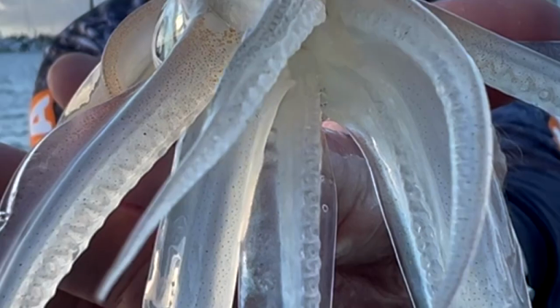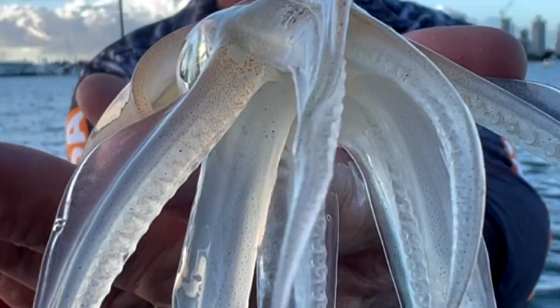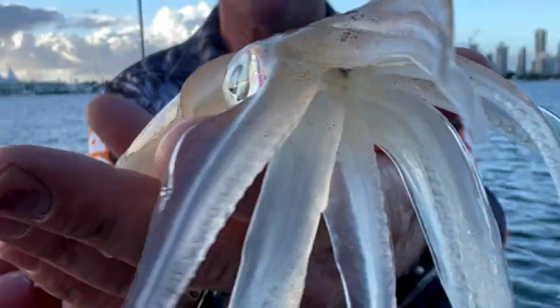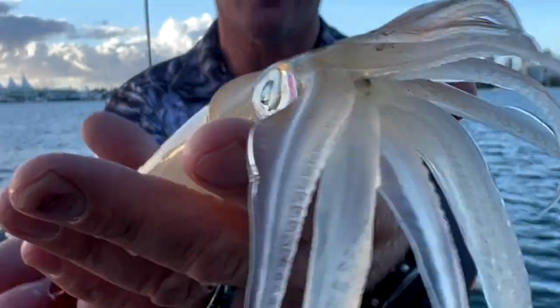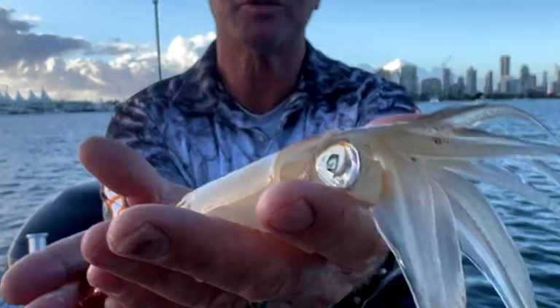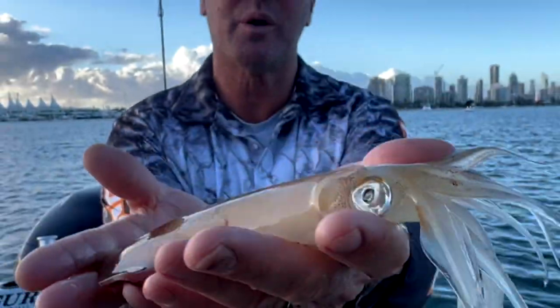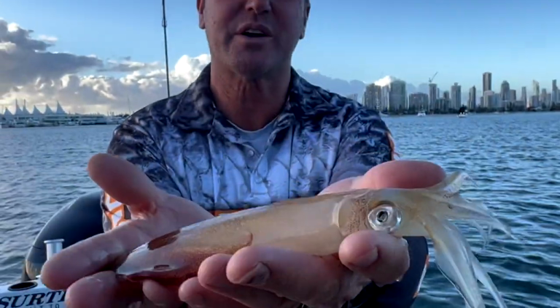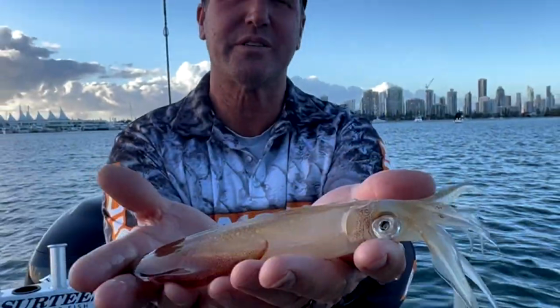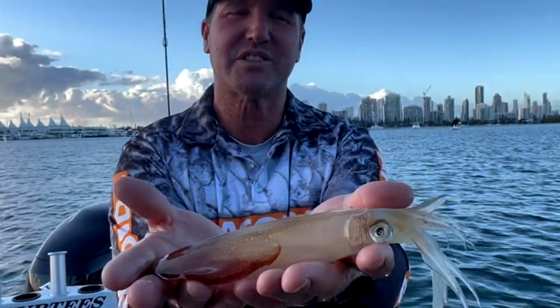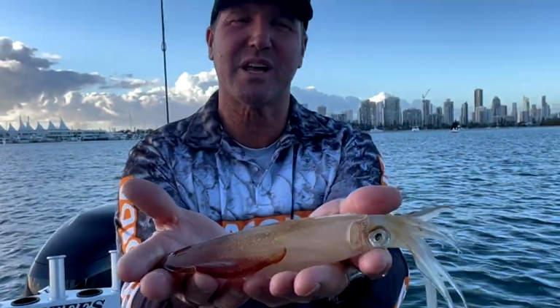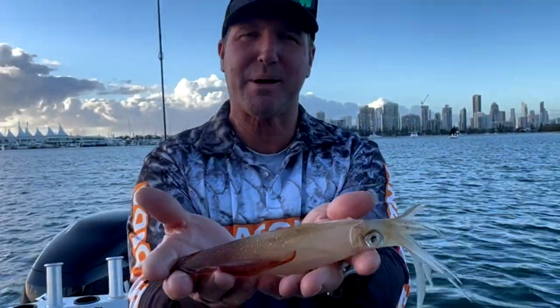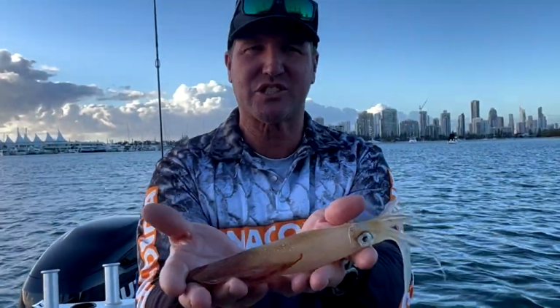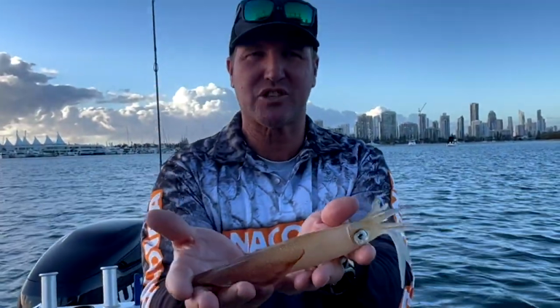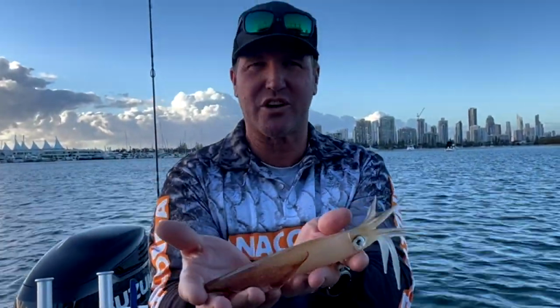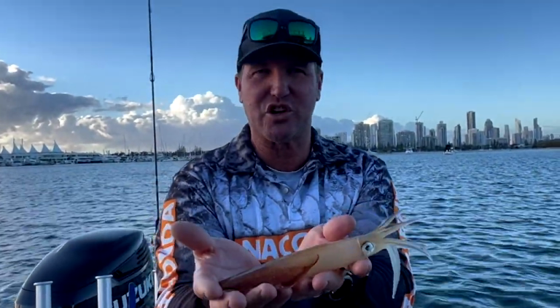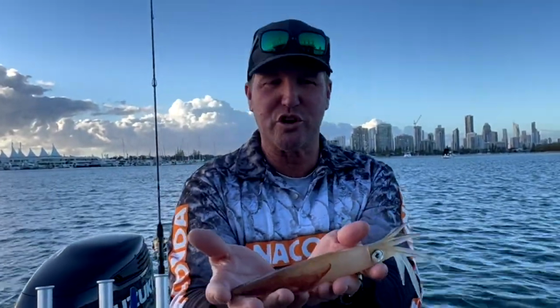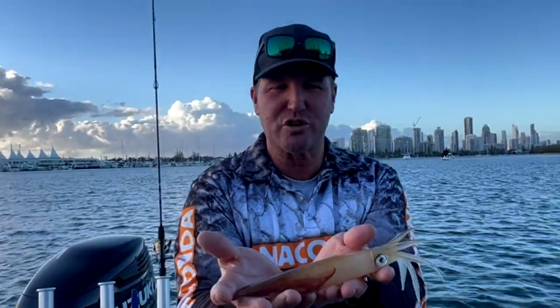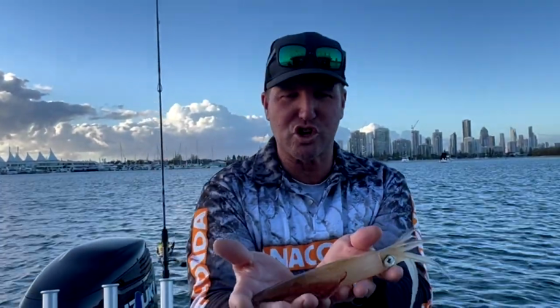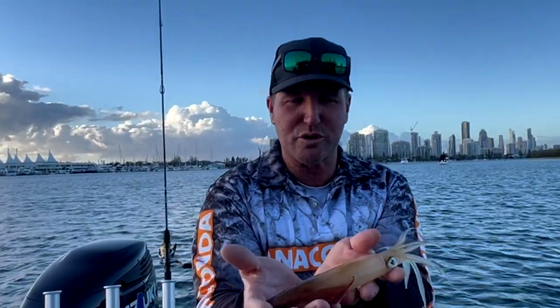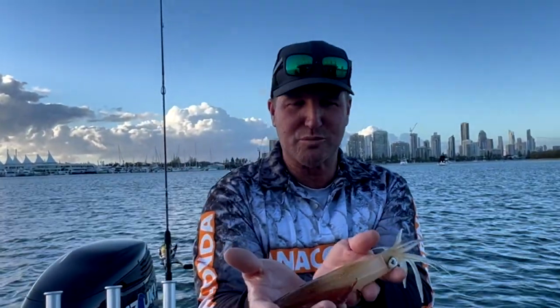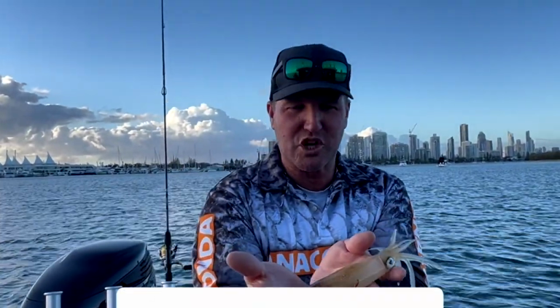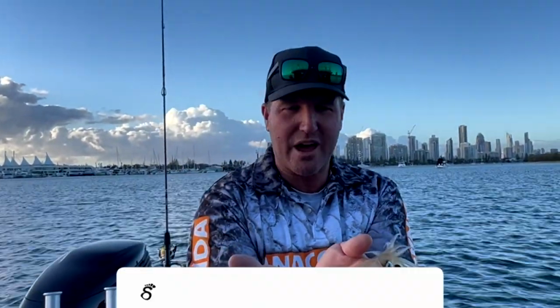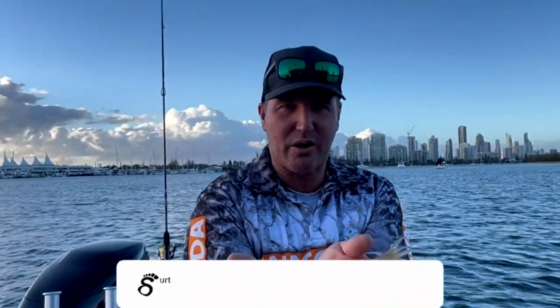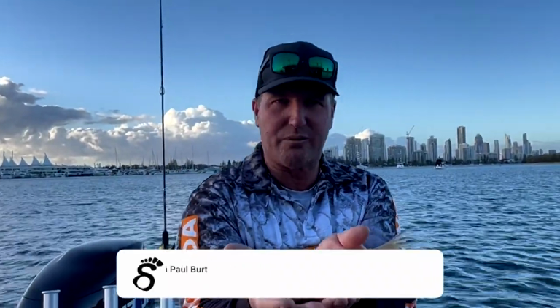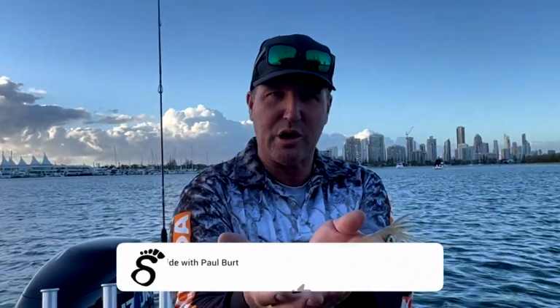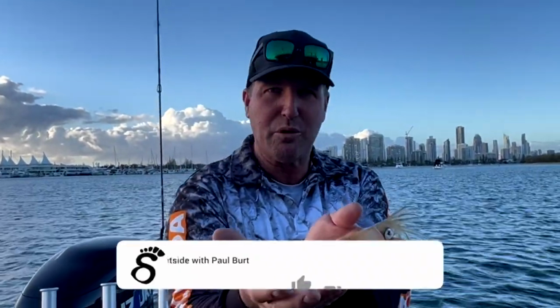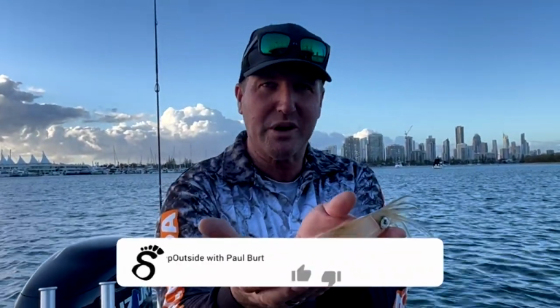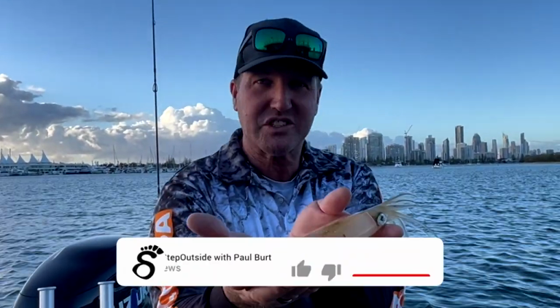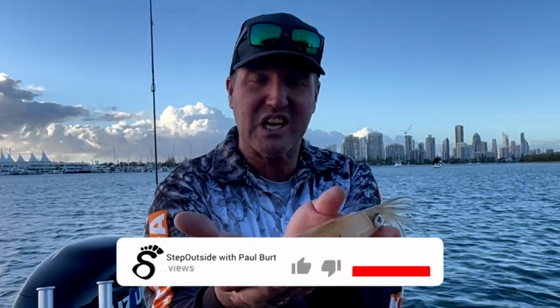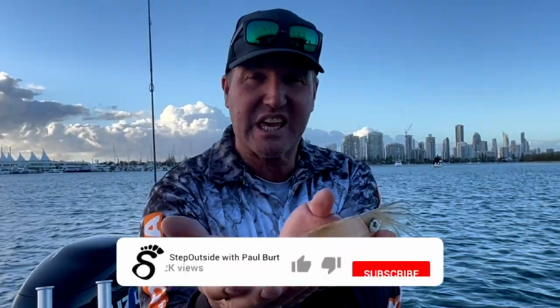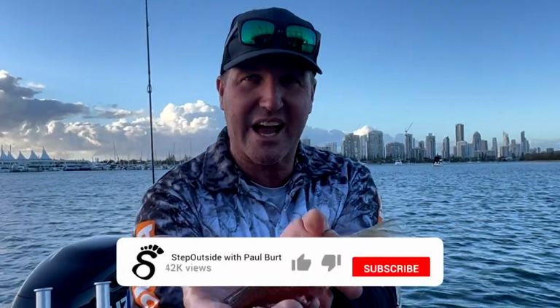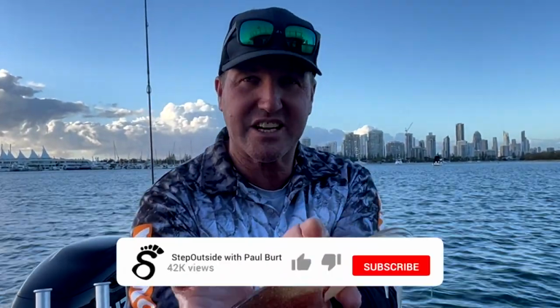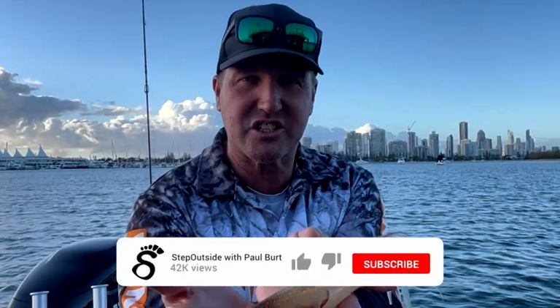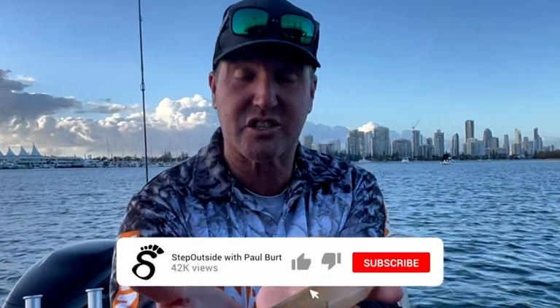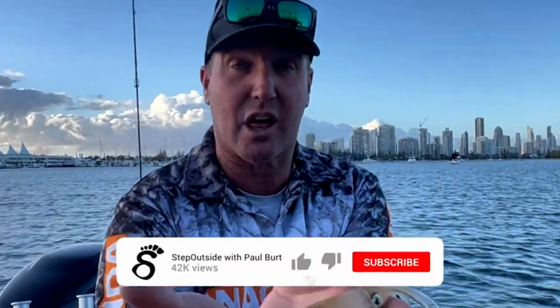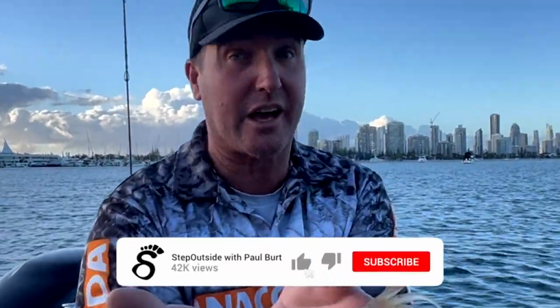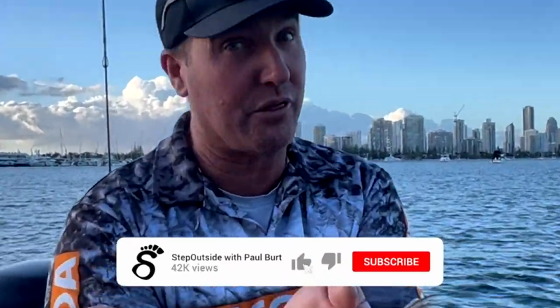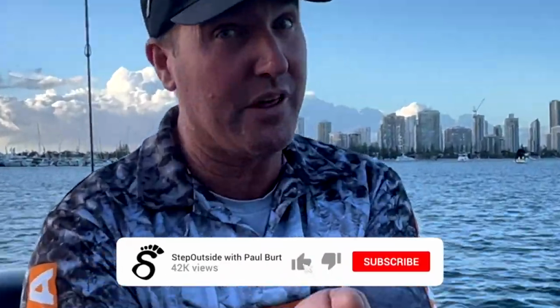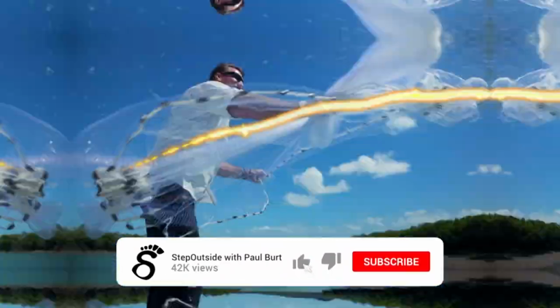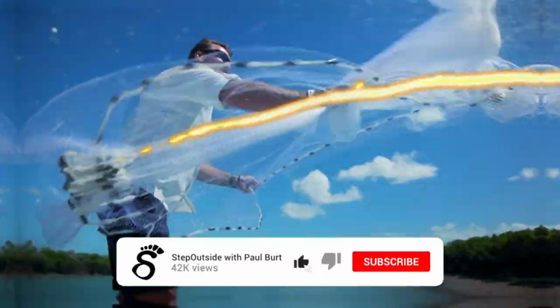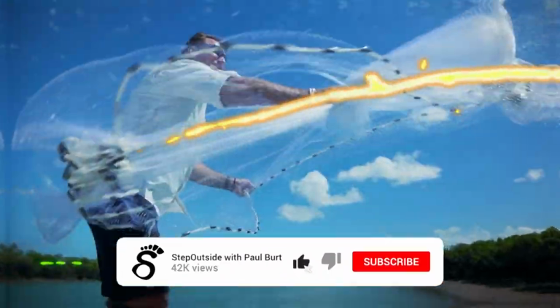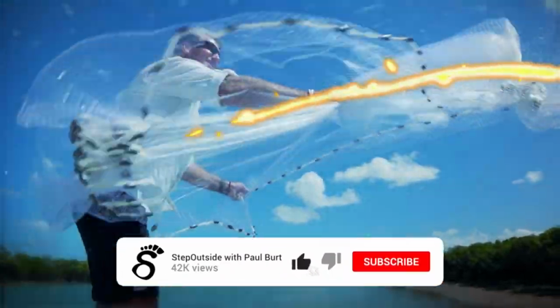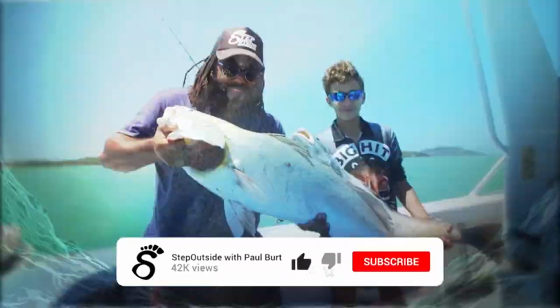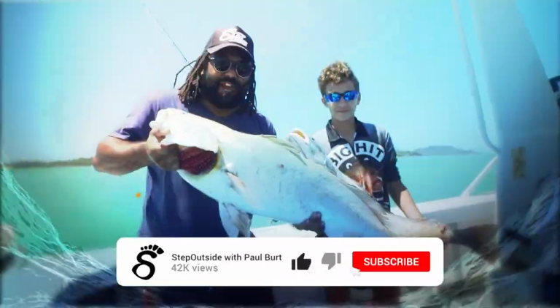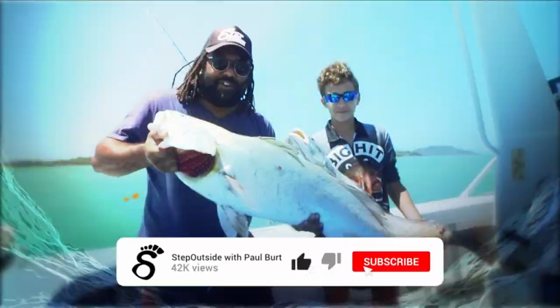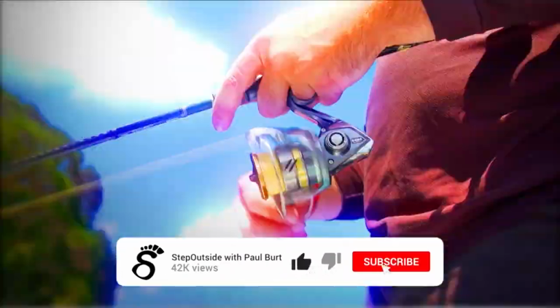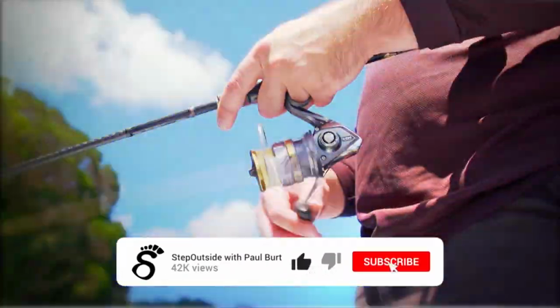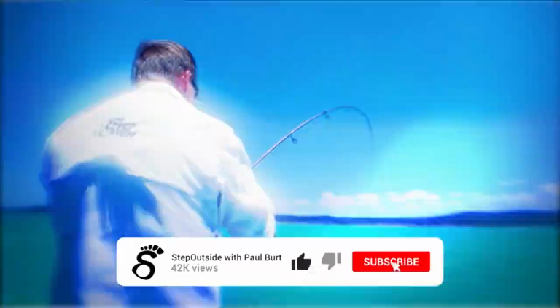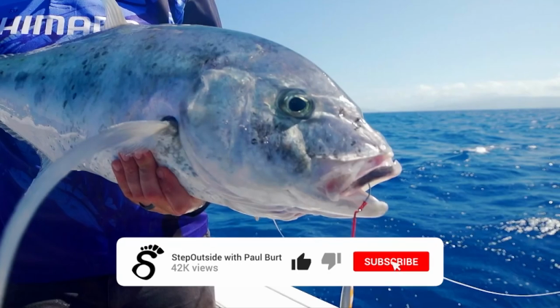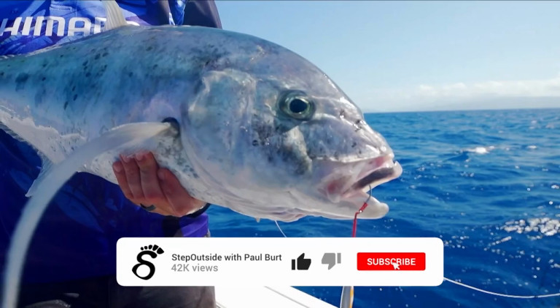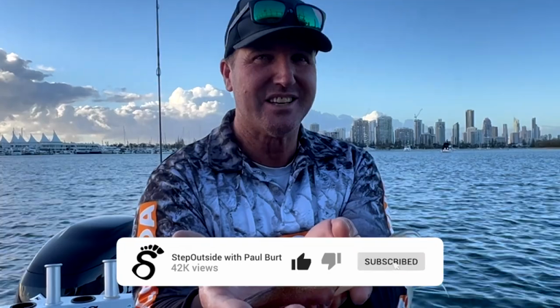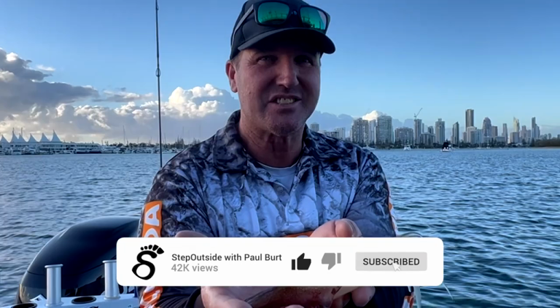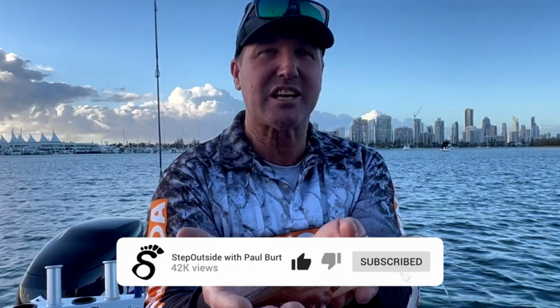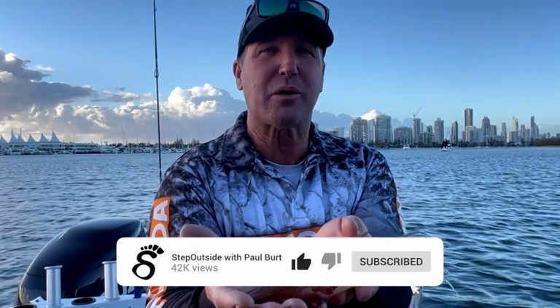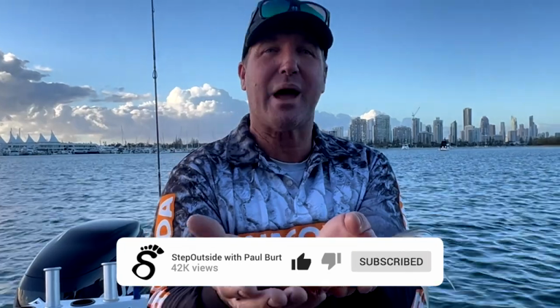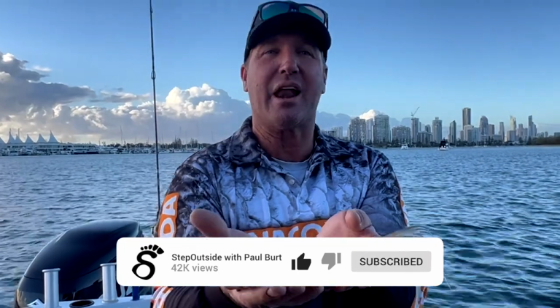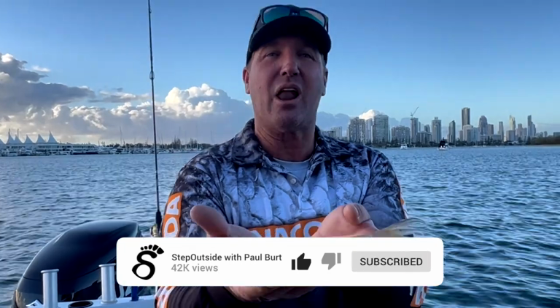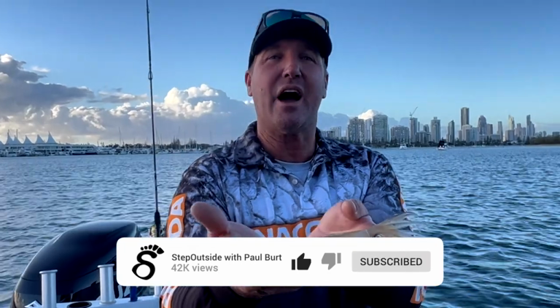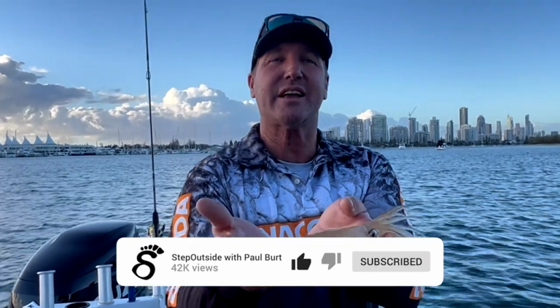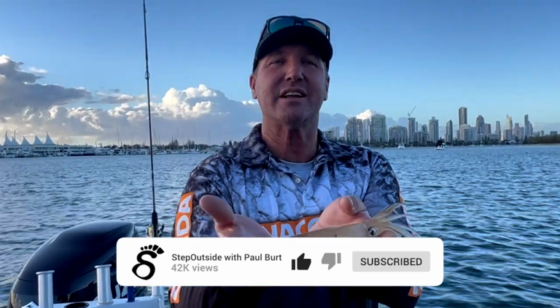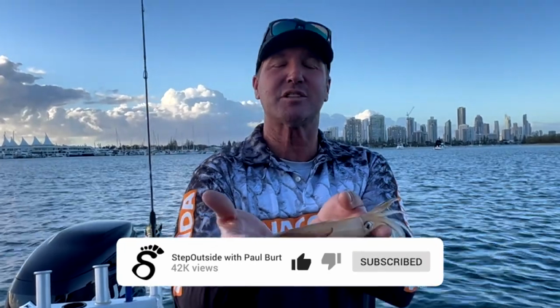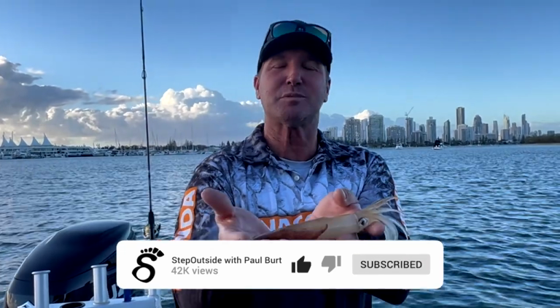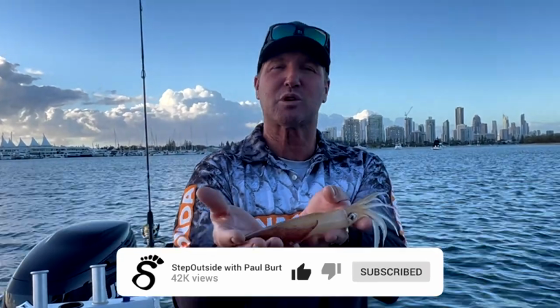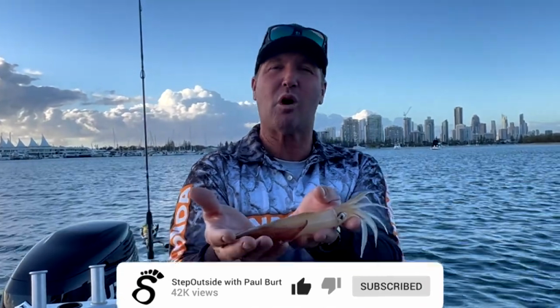Hey guys, welcome to the Step Outside YouTube channel. If you want to see catches like this, stick around, like, and subscribe.